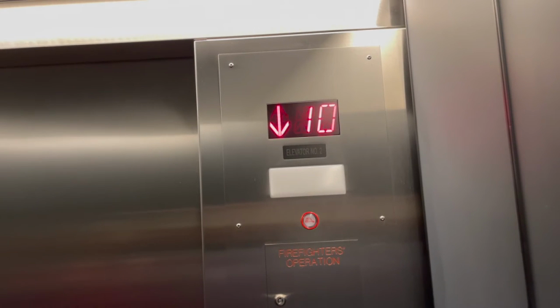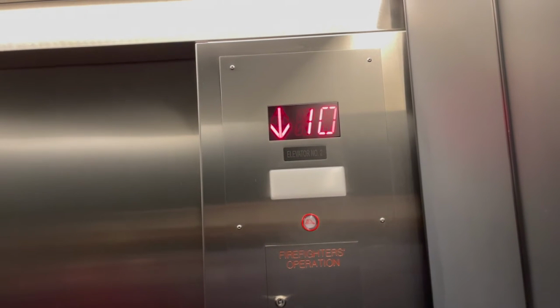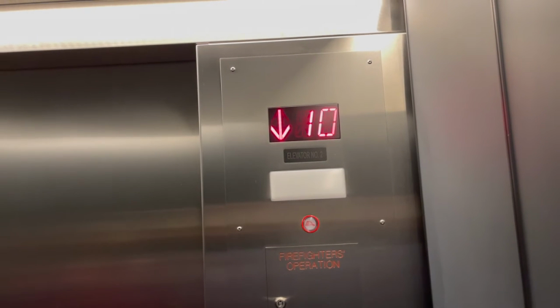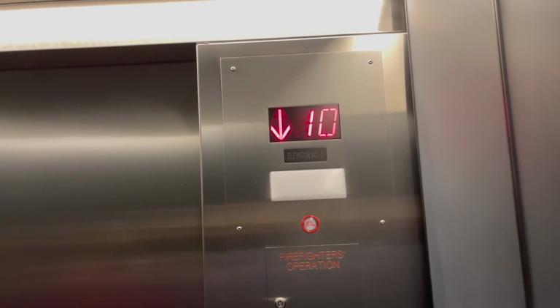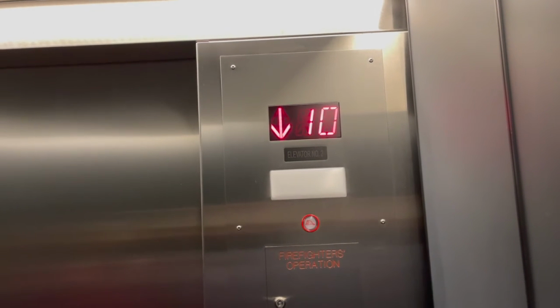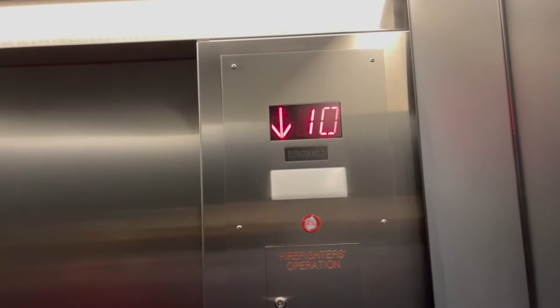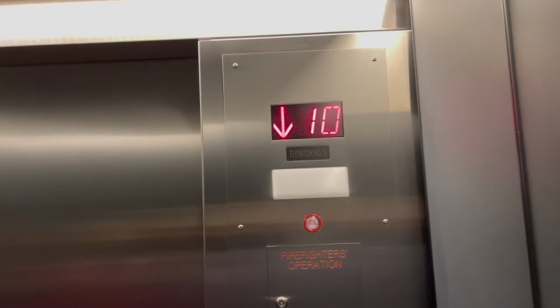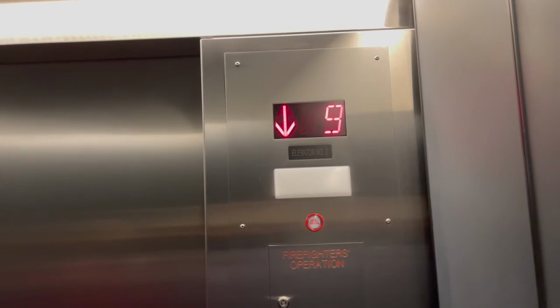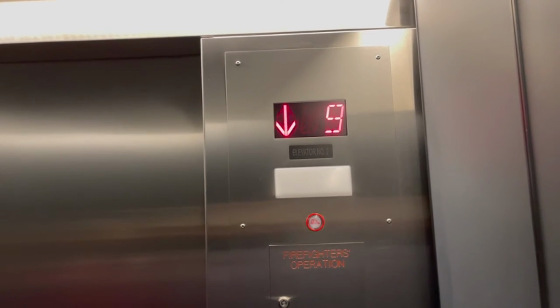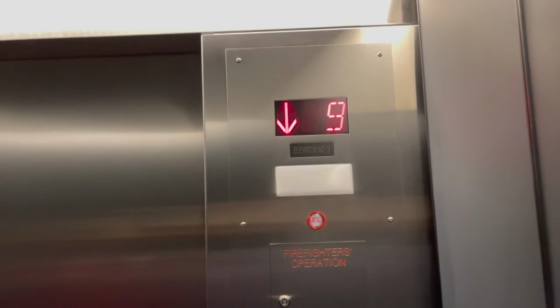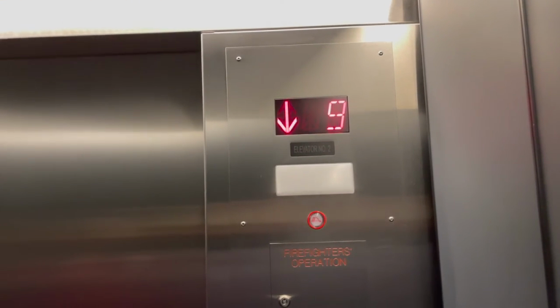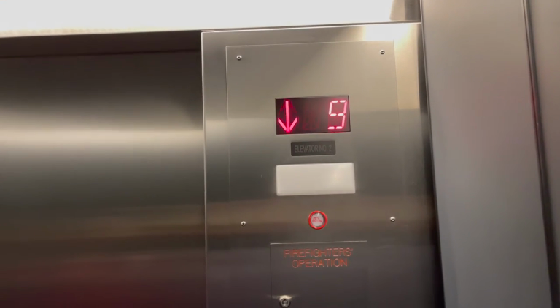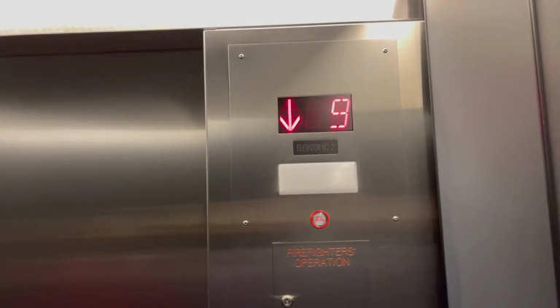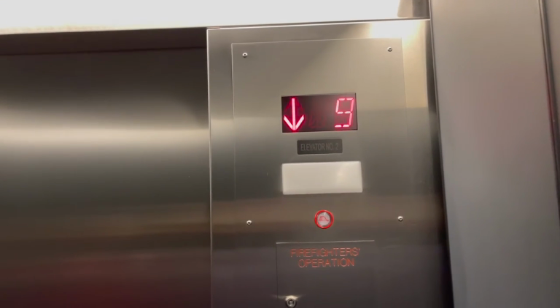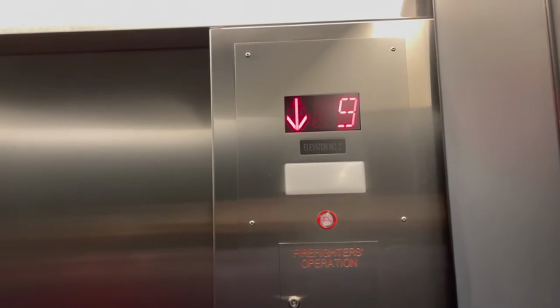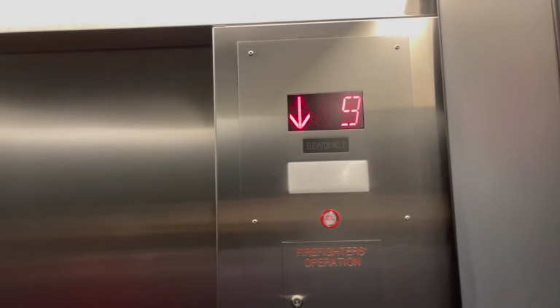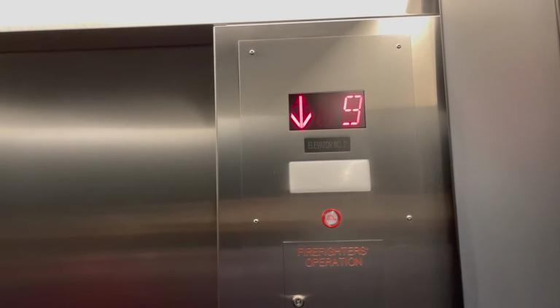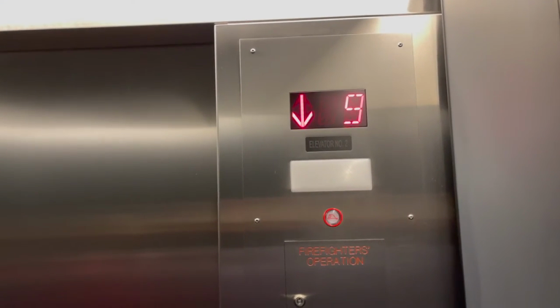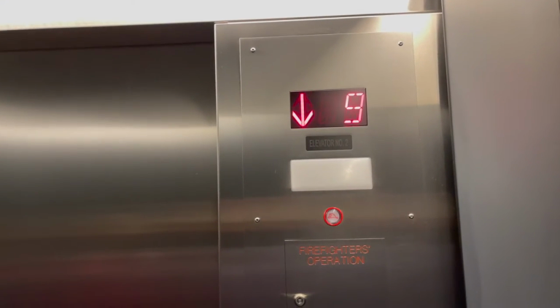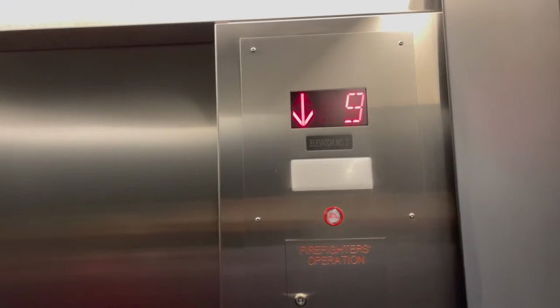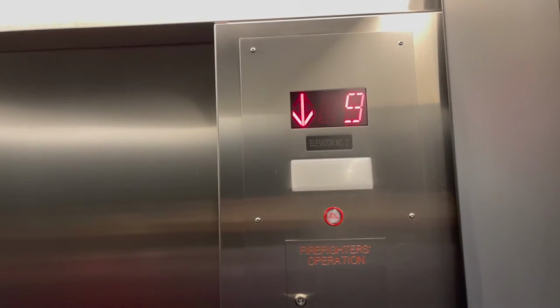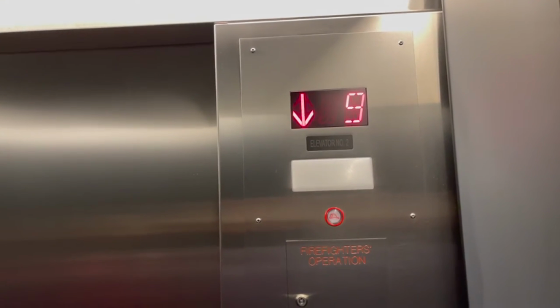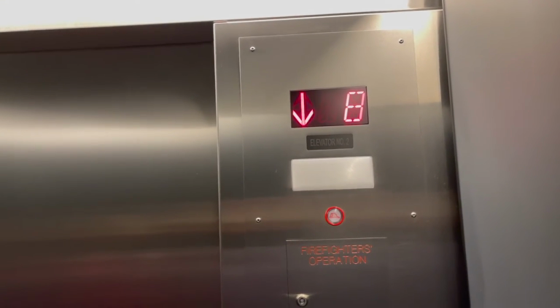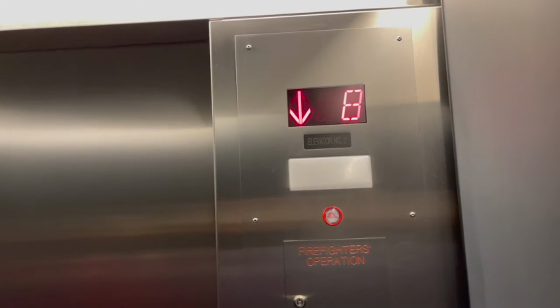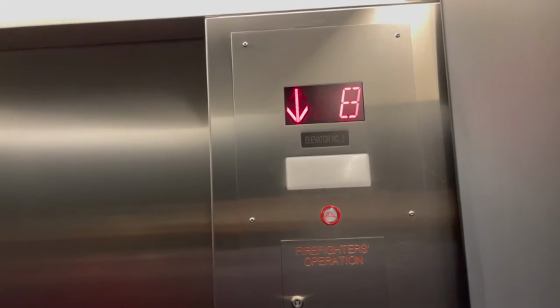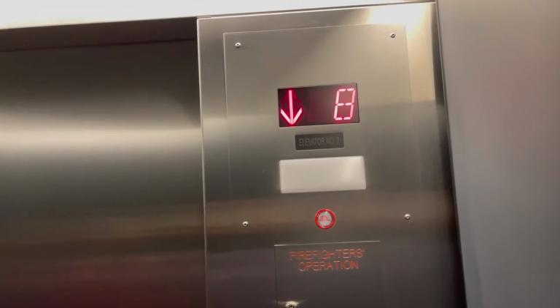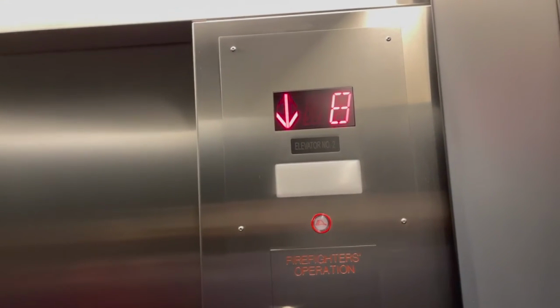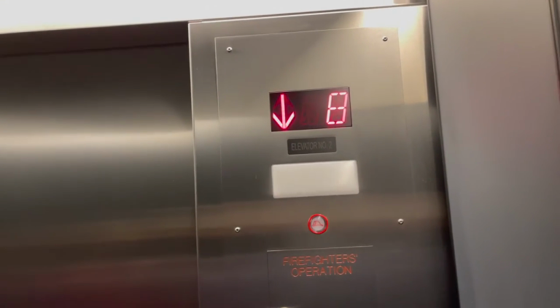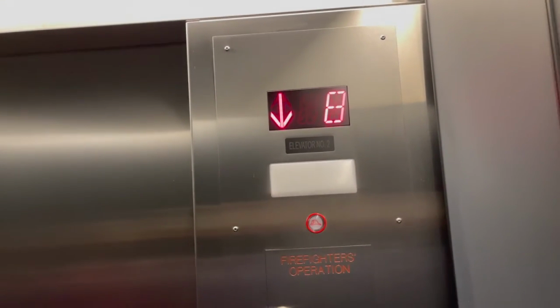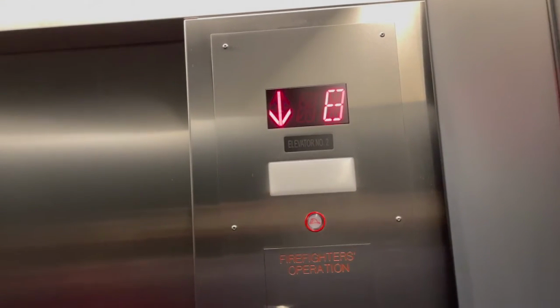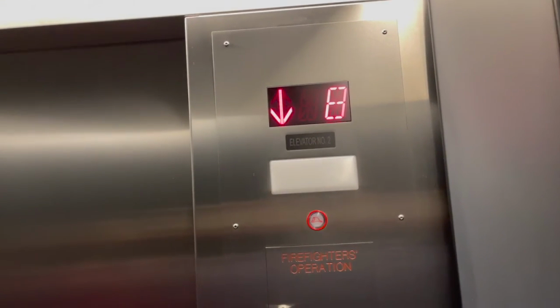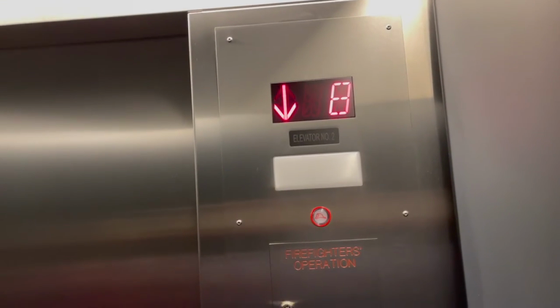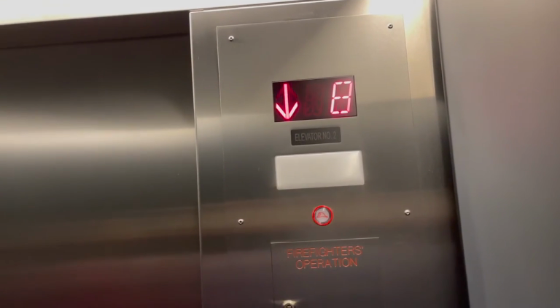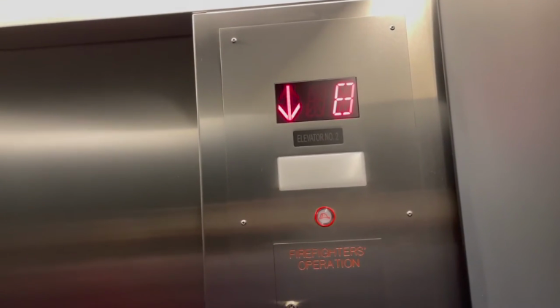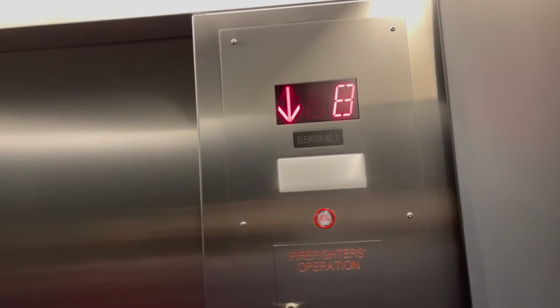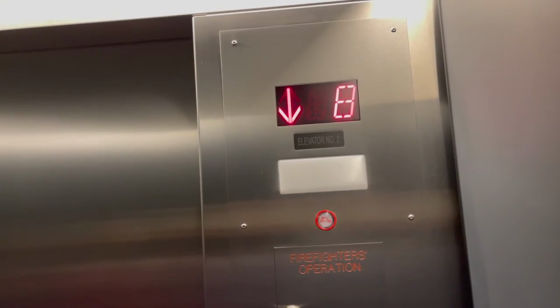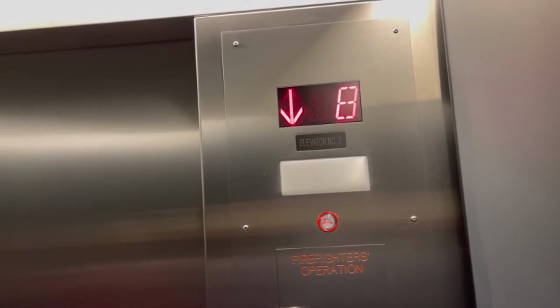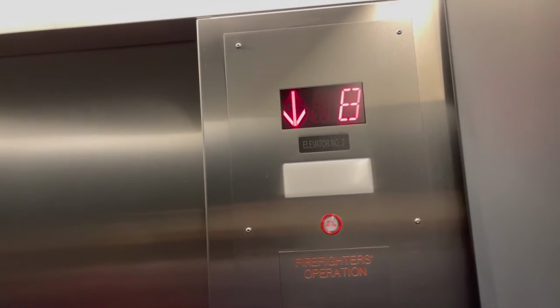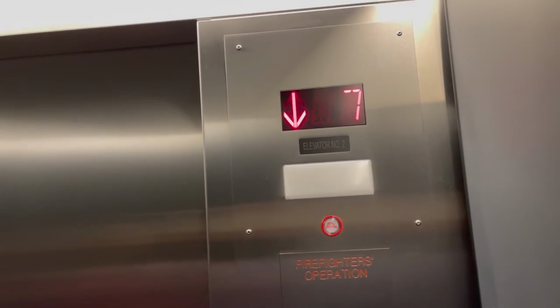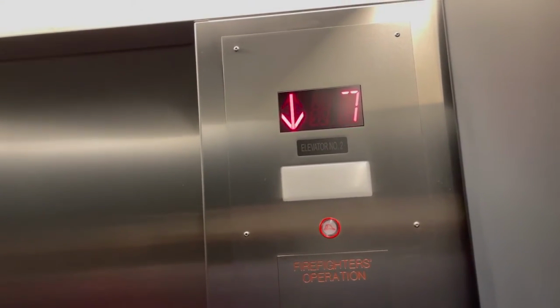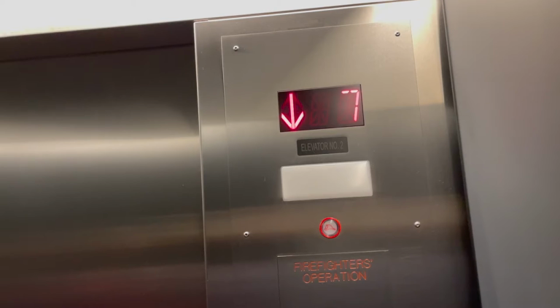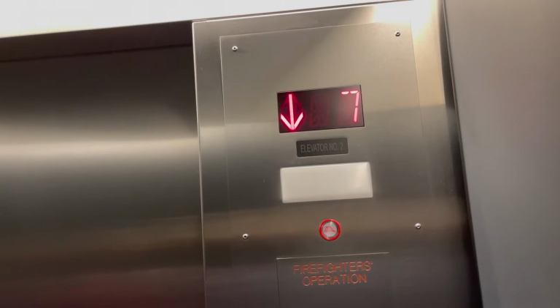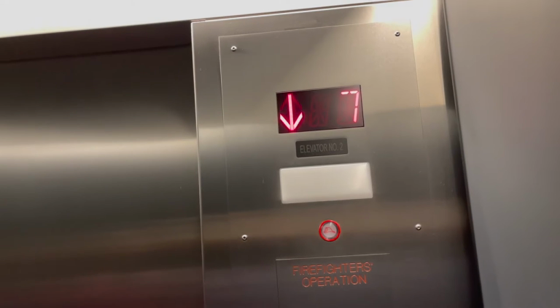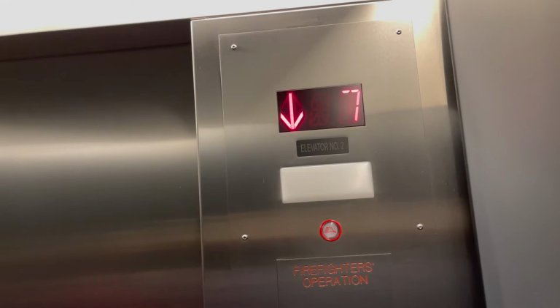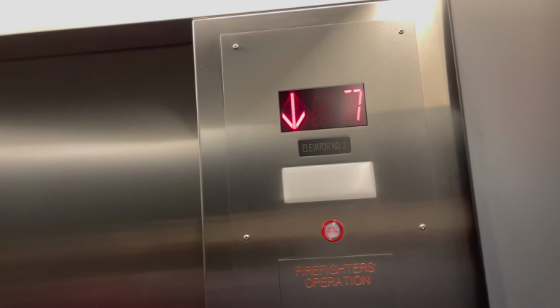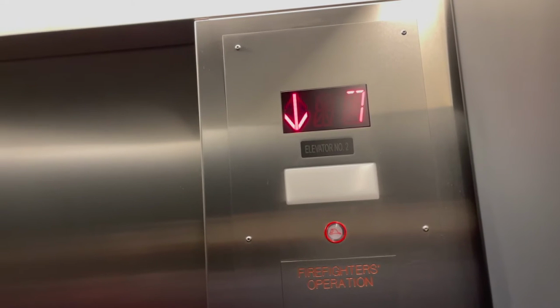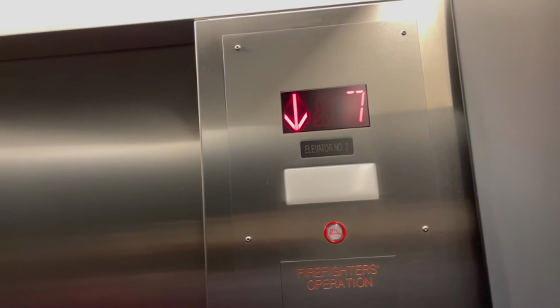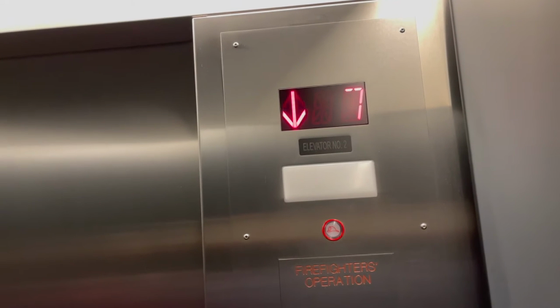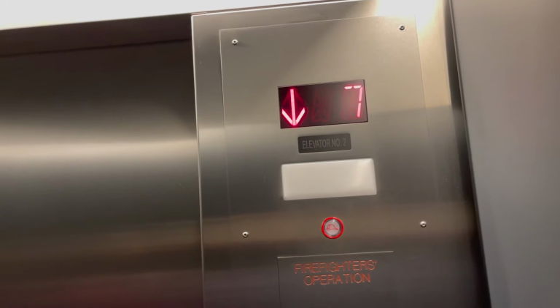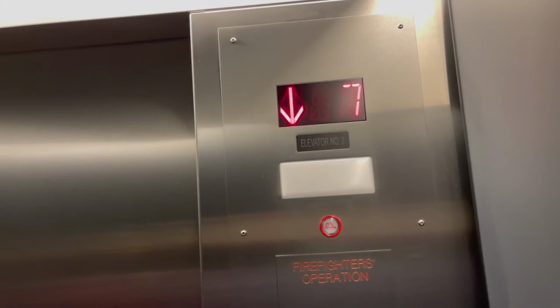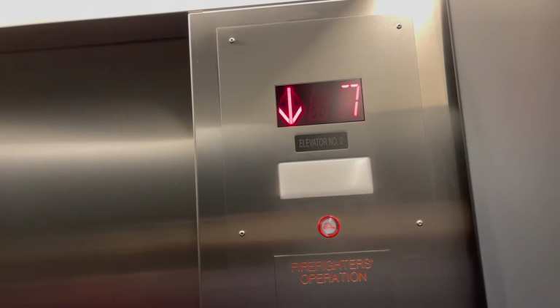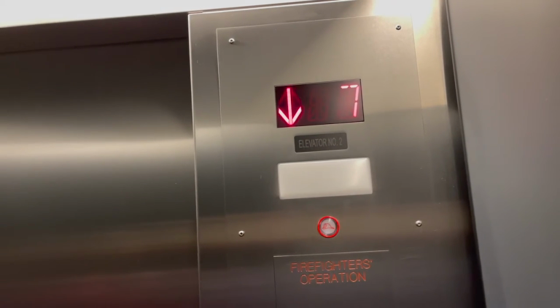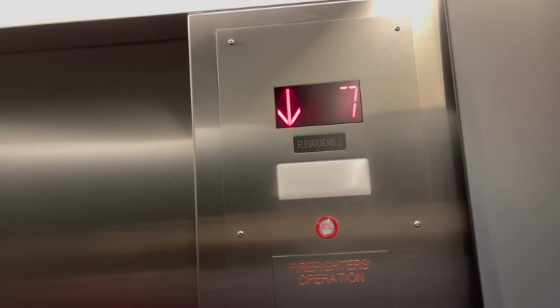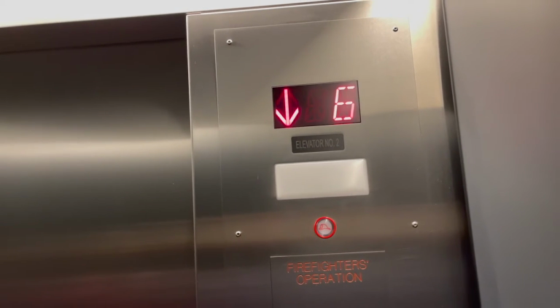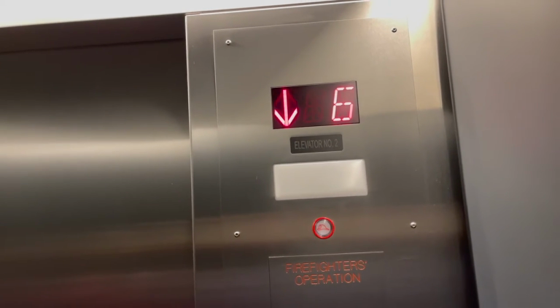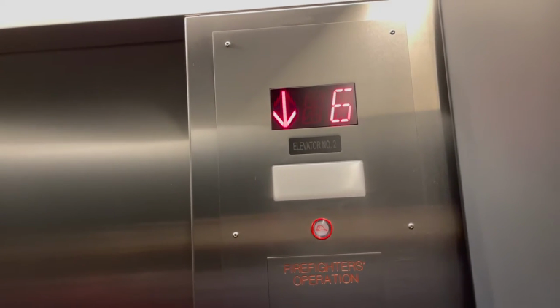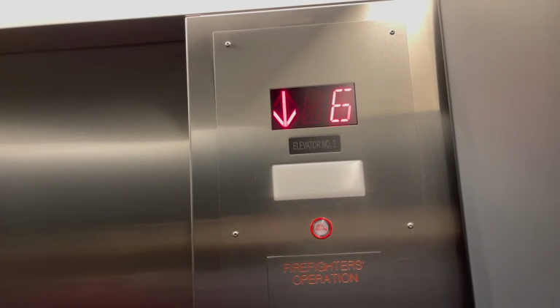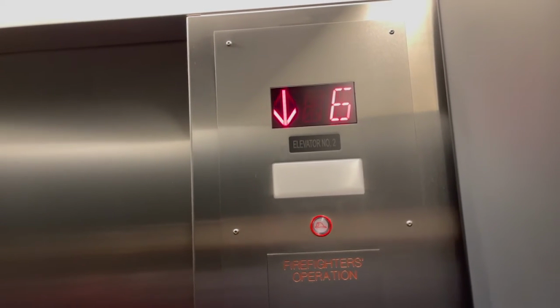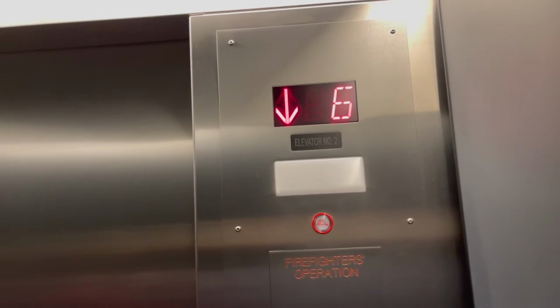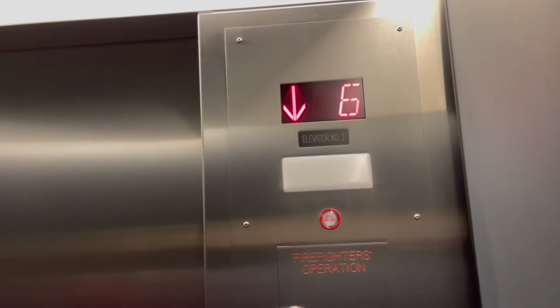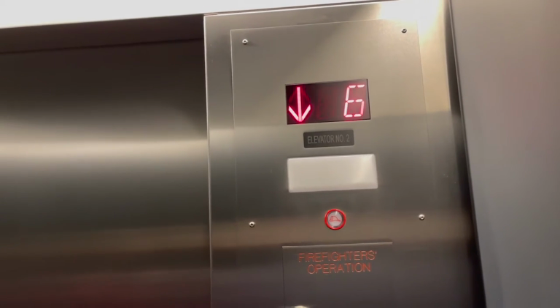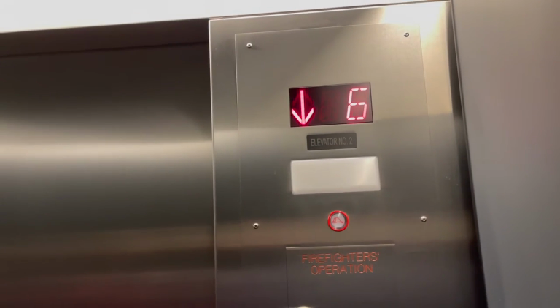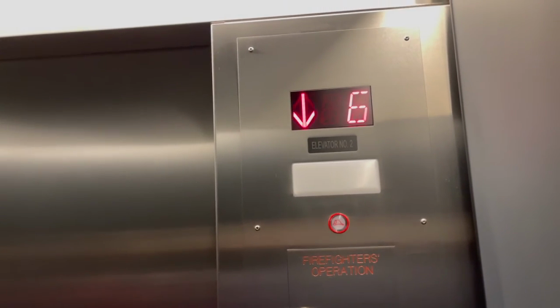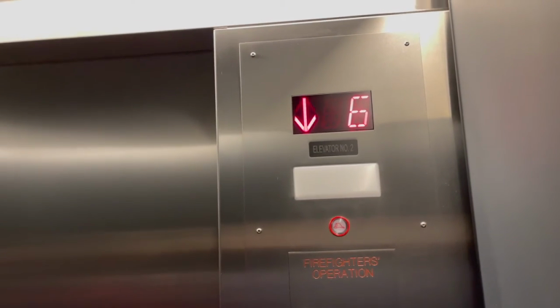Normally I would talk about the brand of the elevator, but this elevator has exclusively generic components.